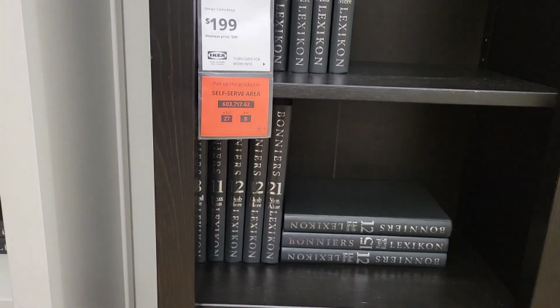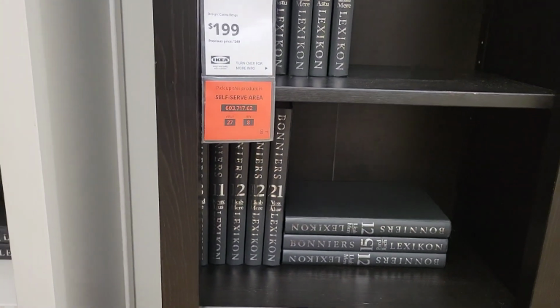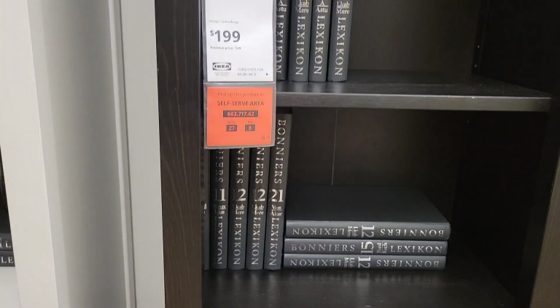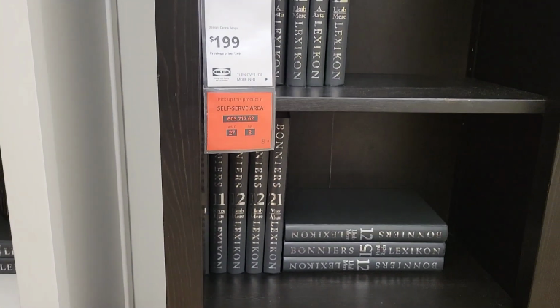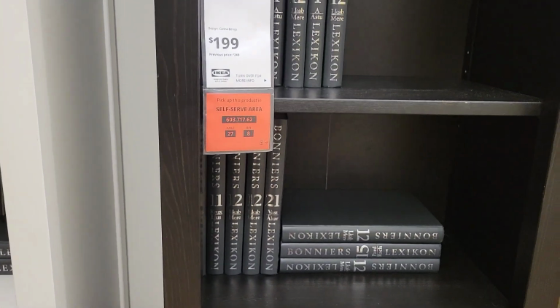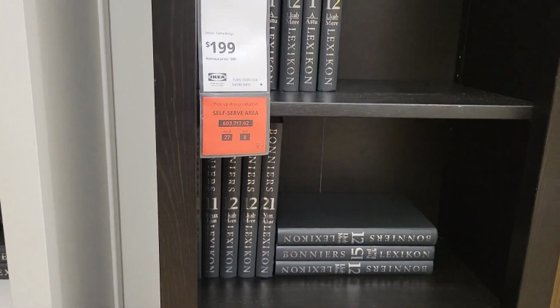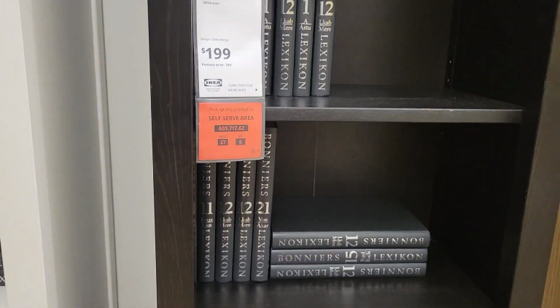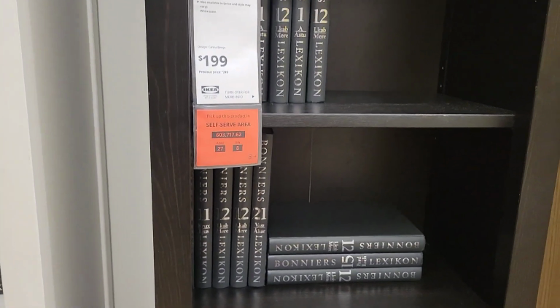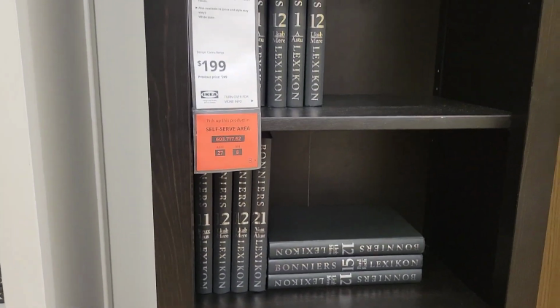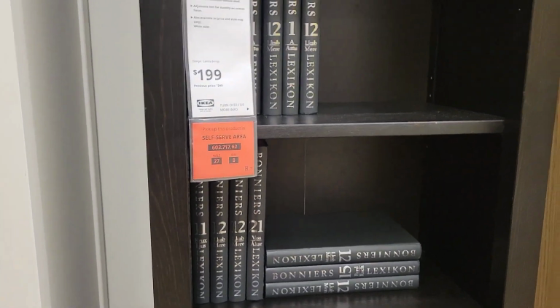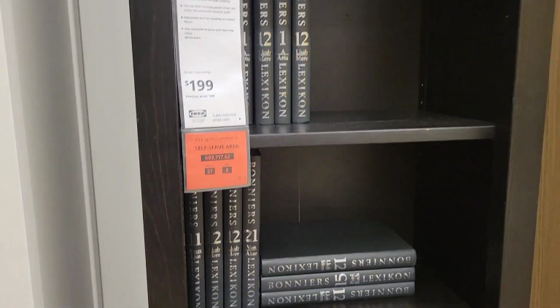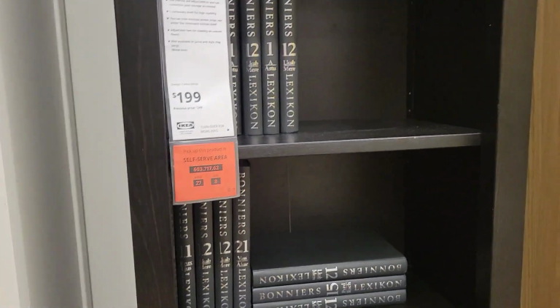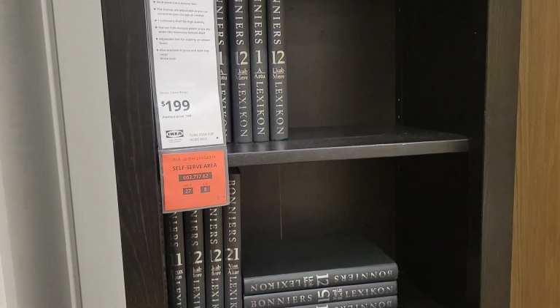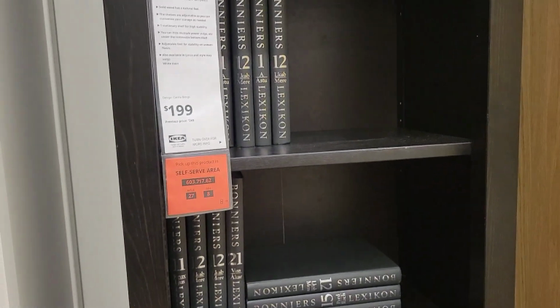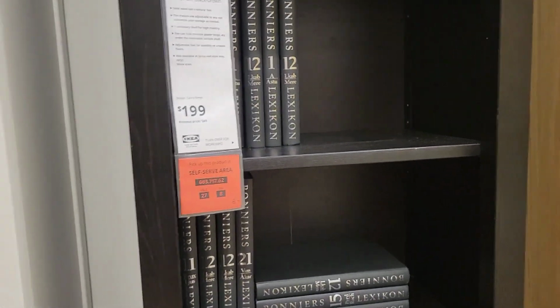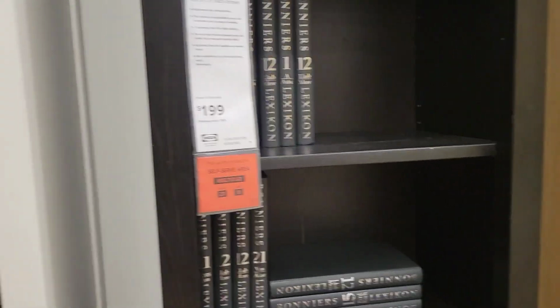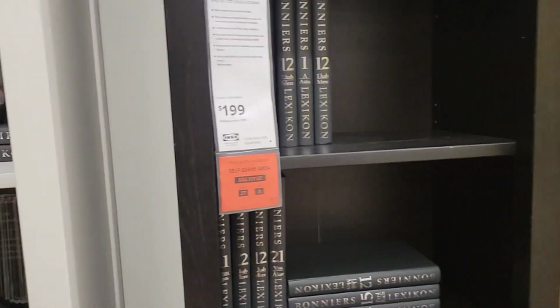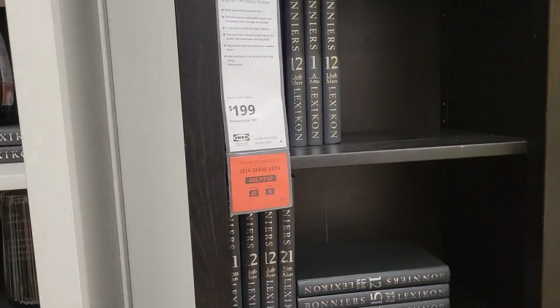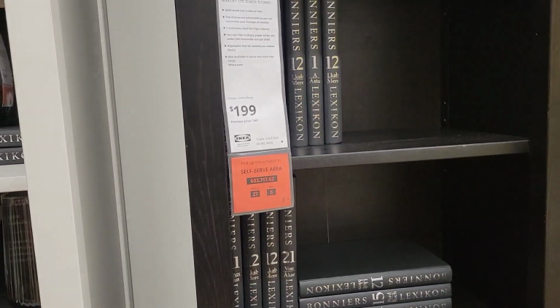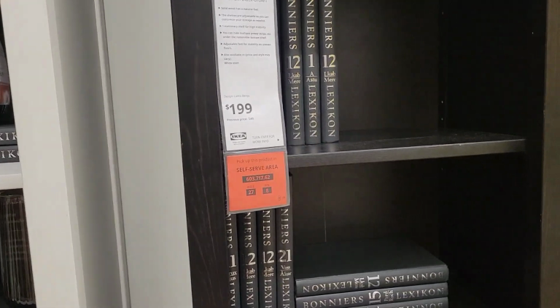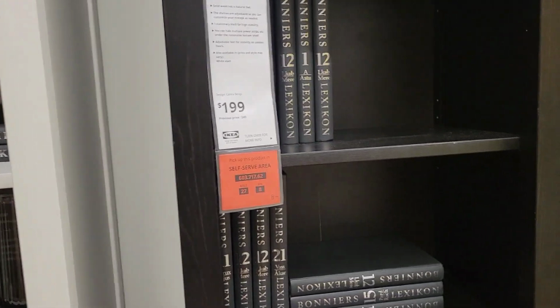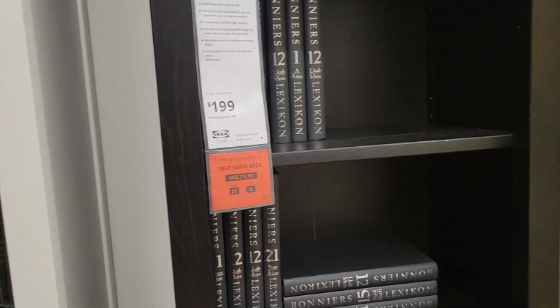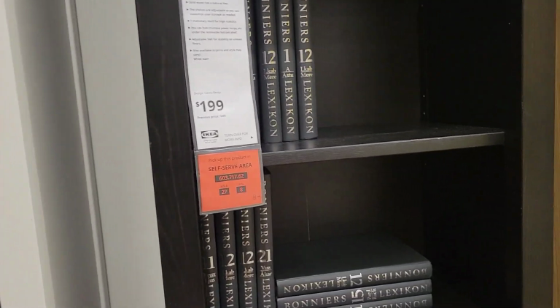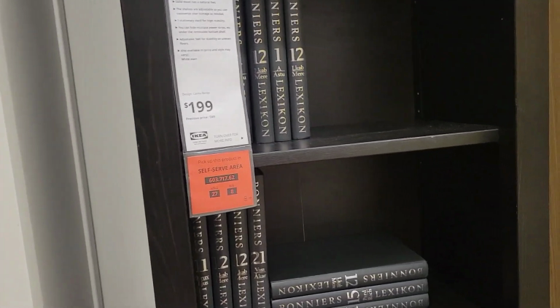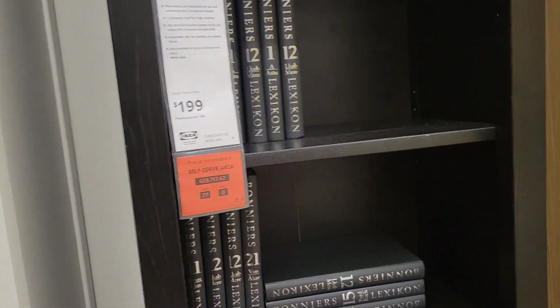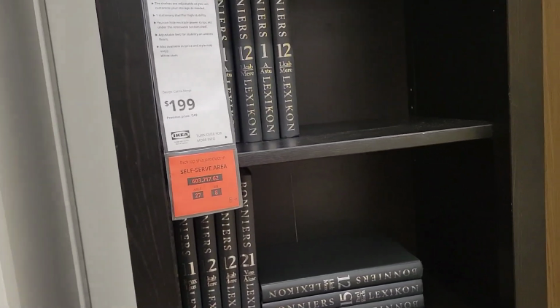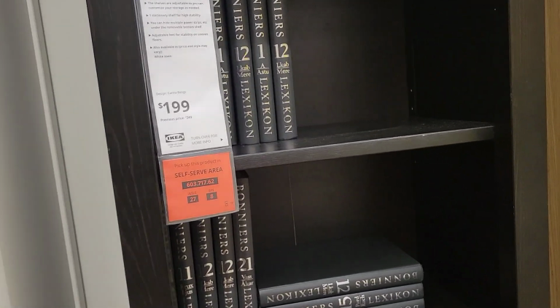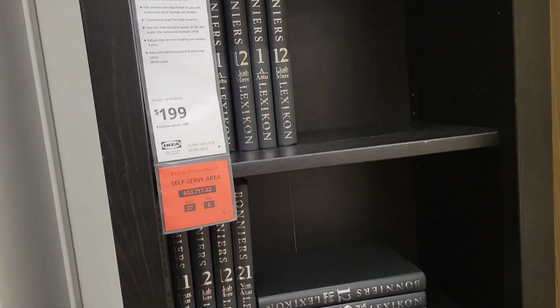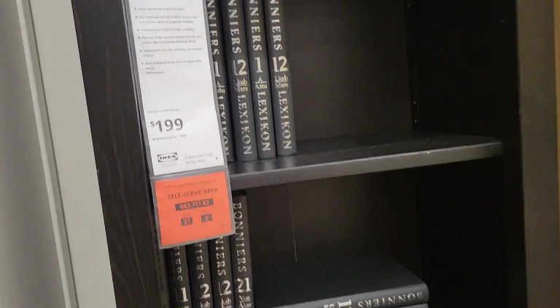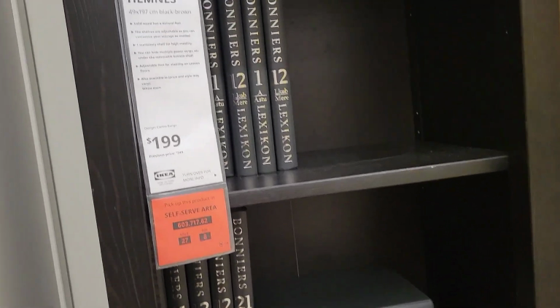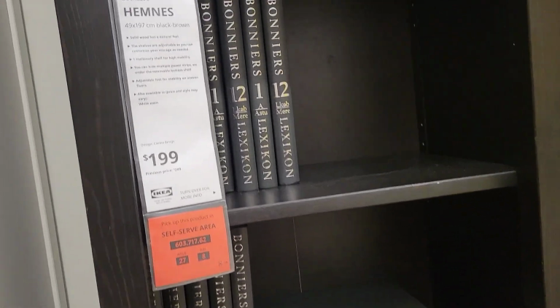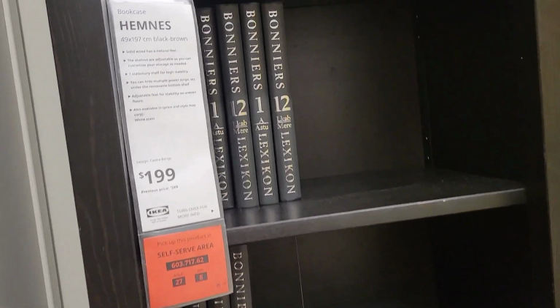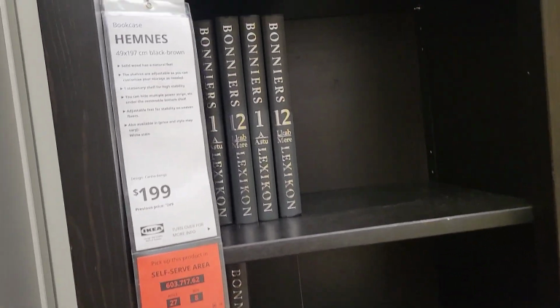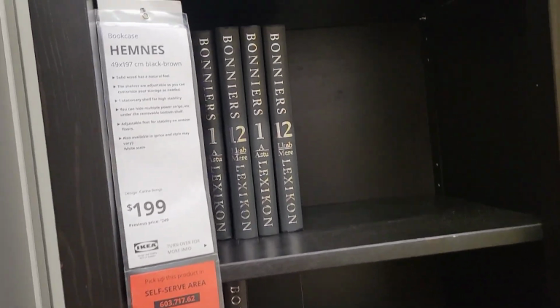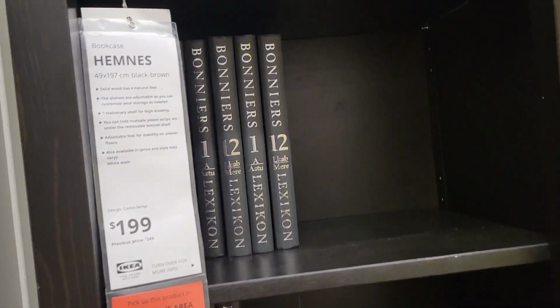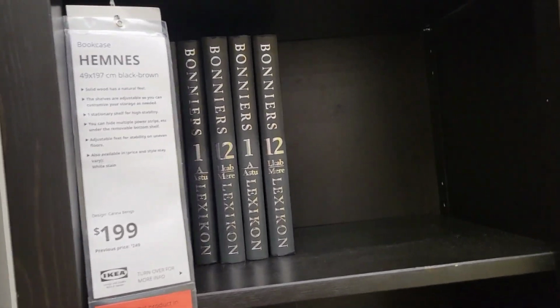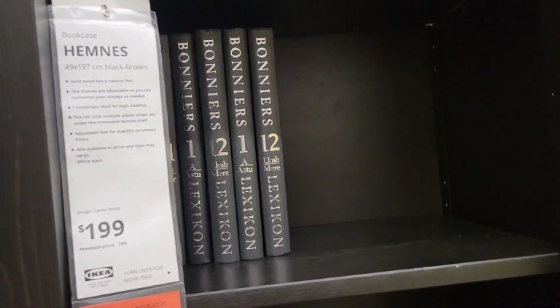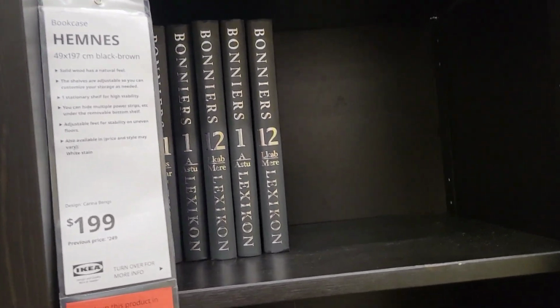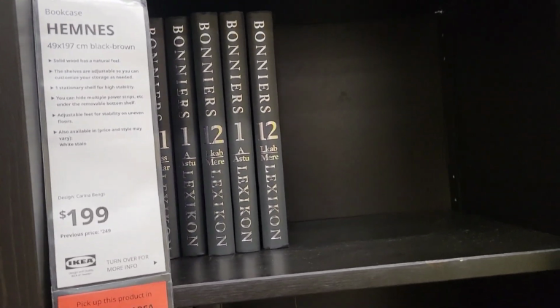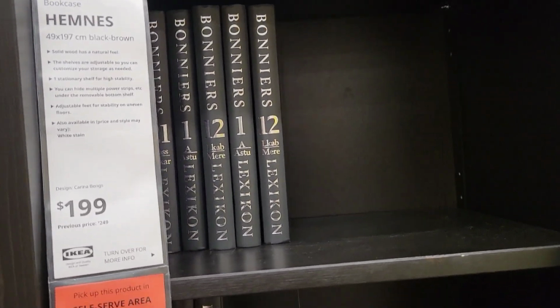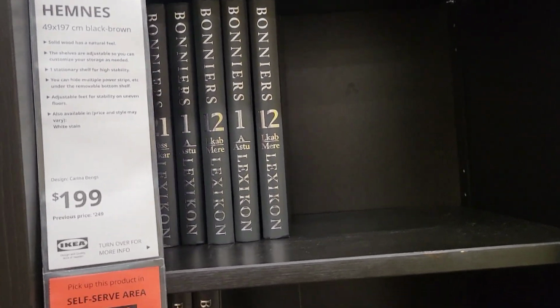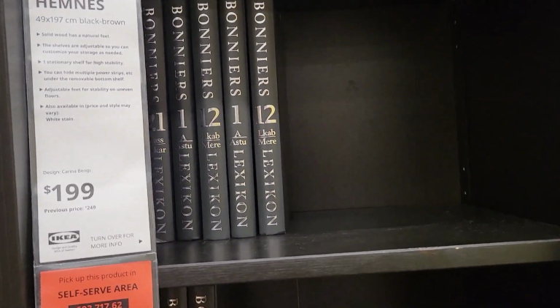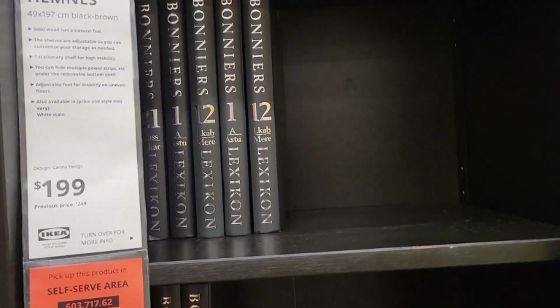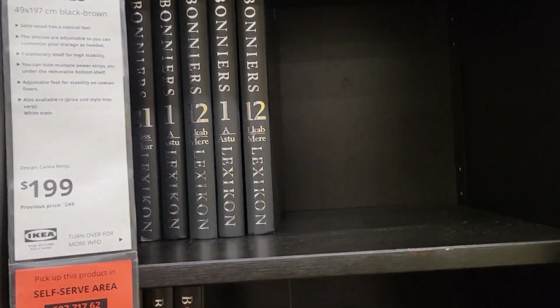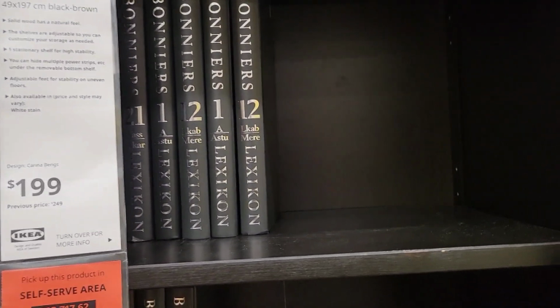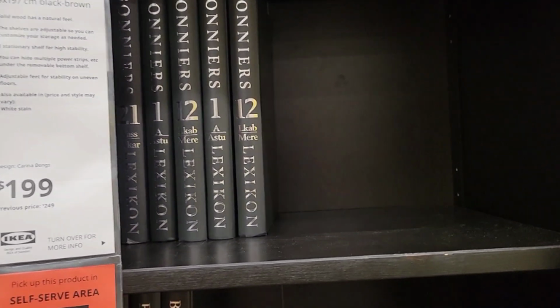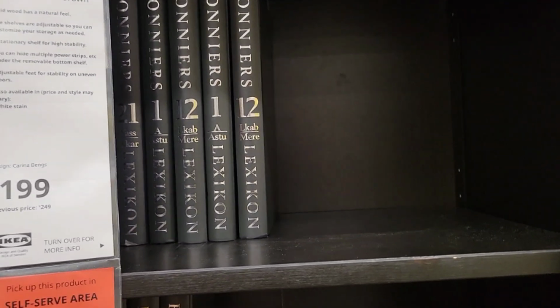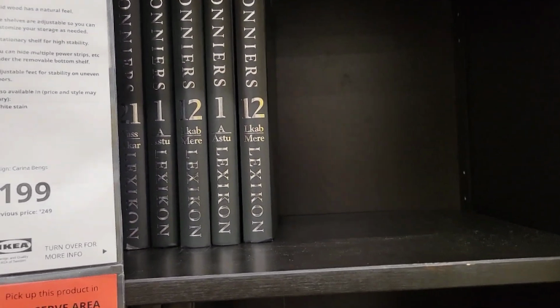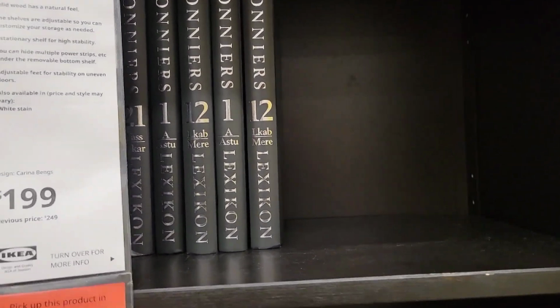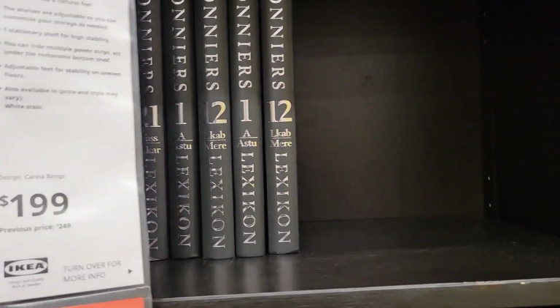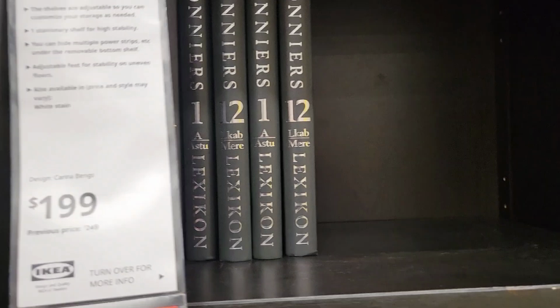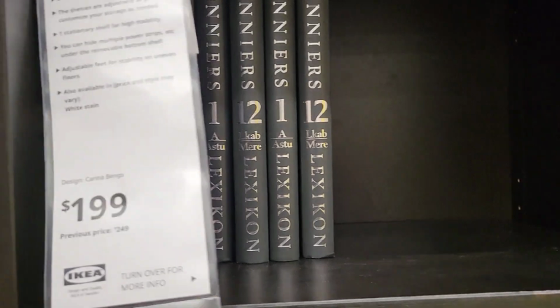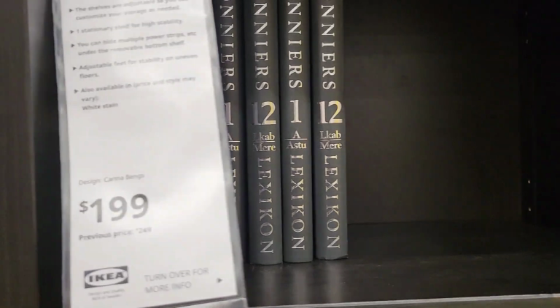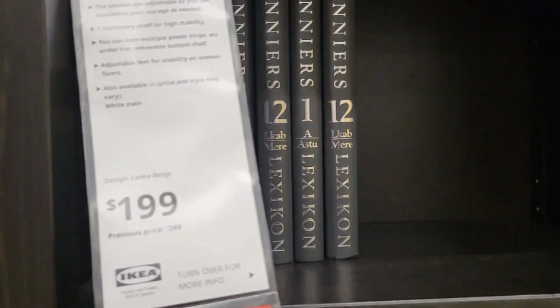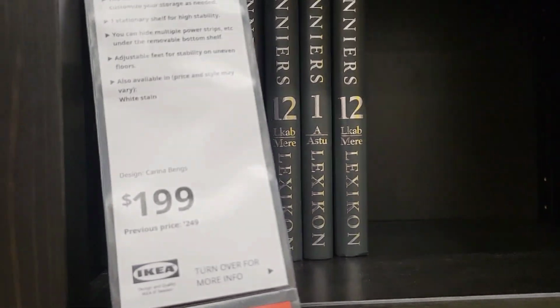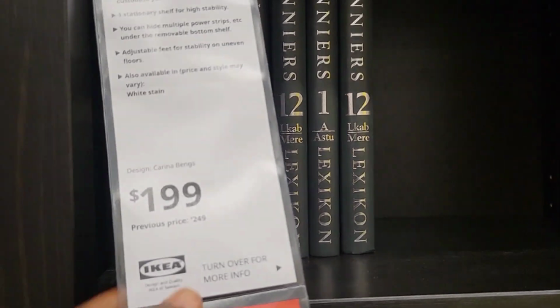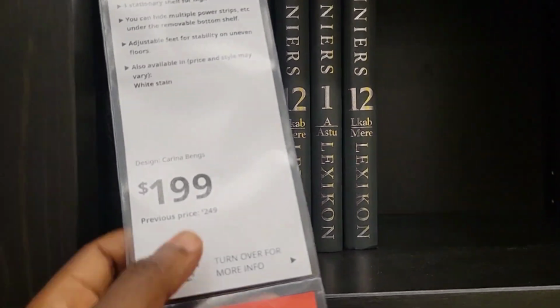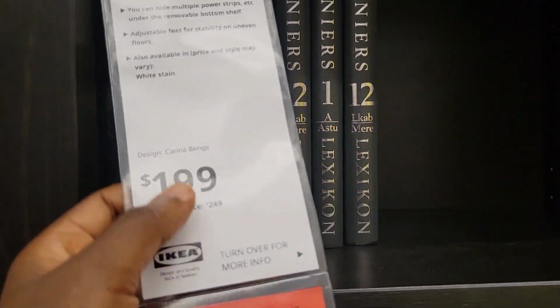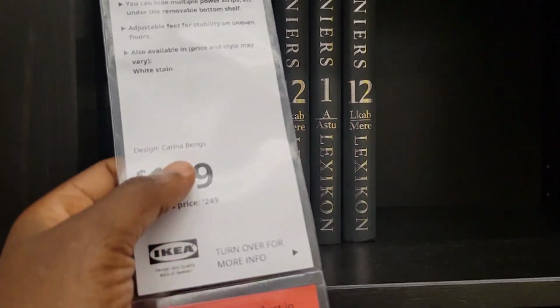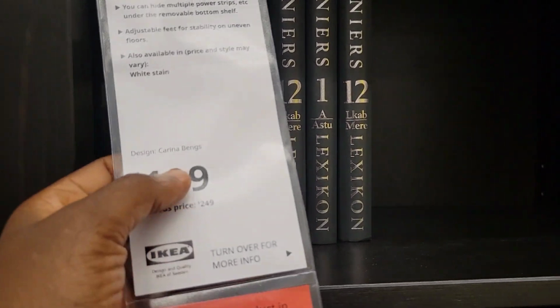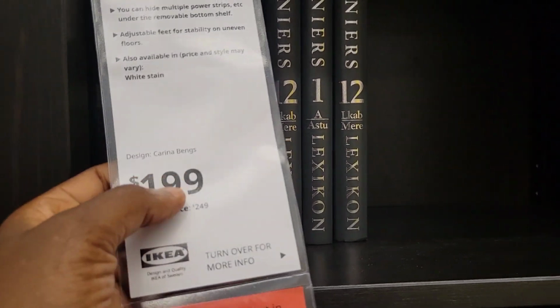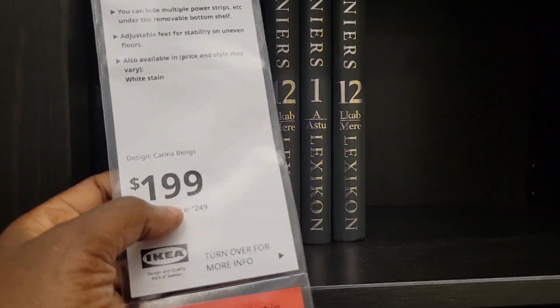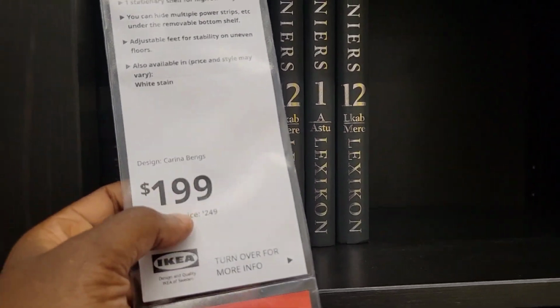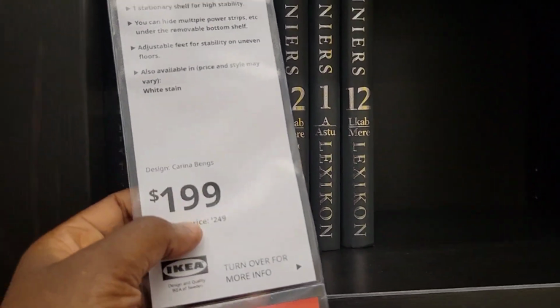What's up guys, this is part two of what you can find in our shop-with-me in IKEA.